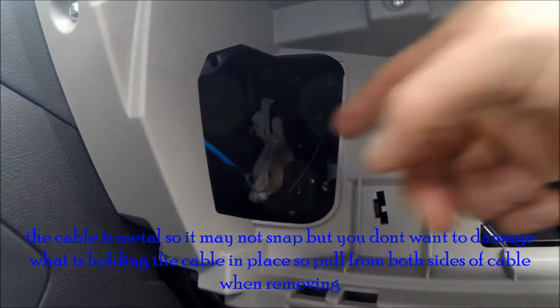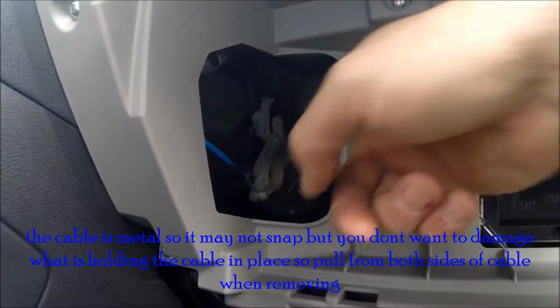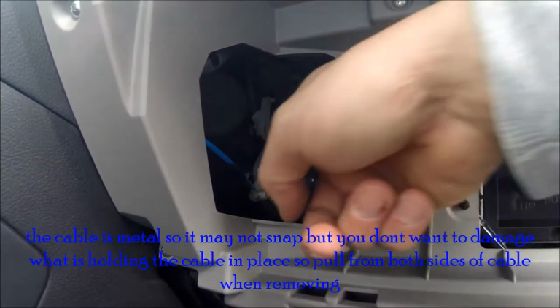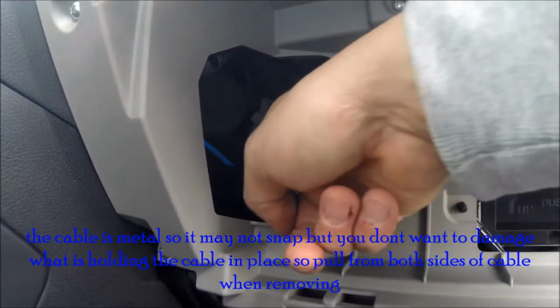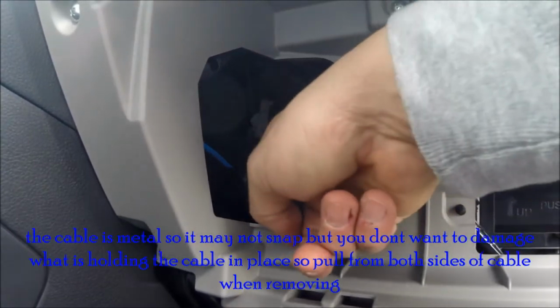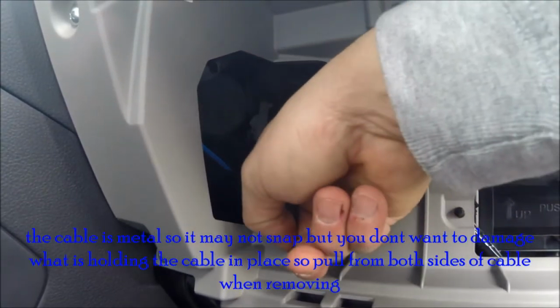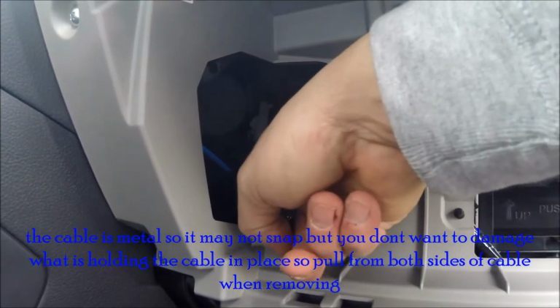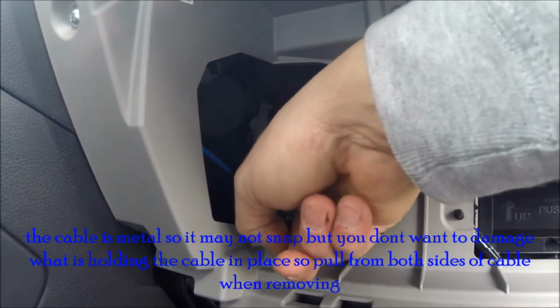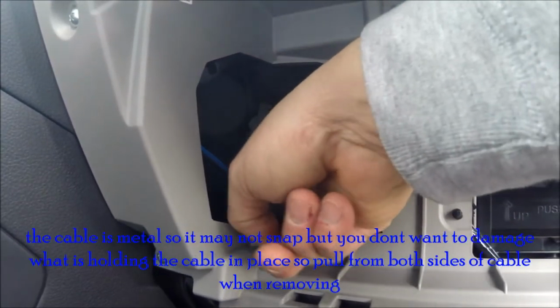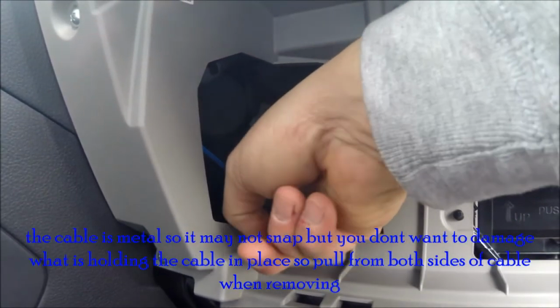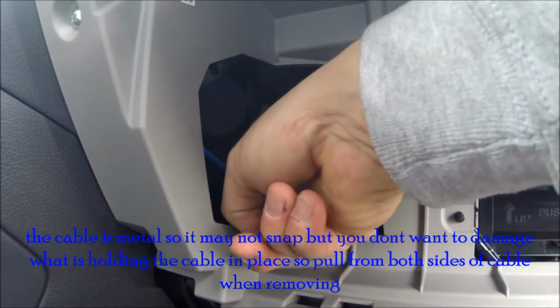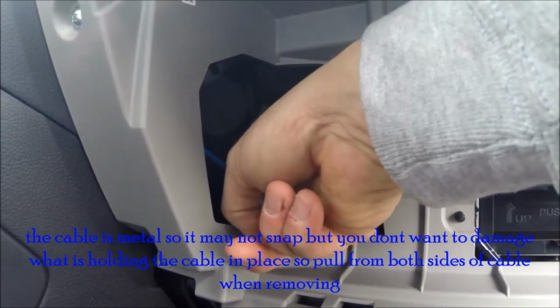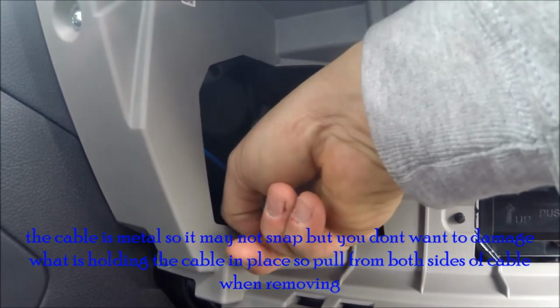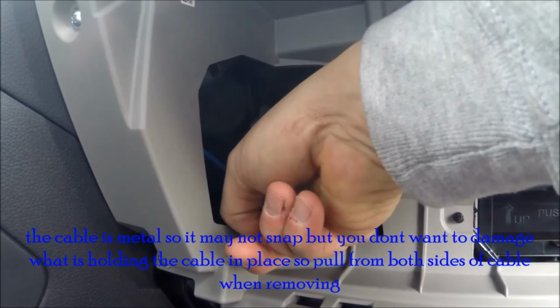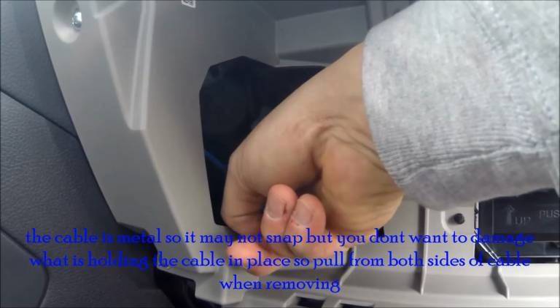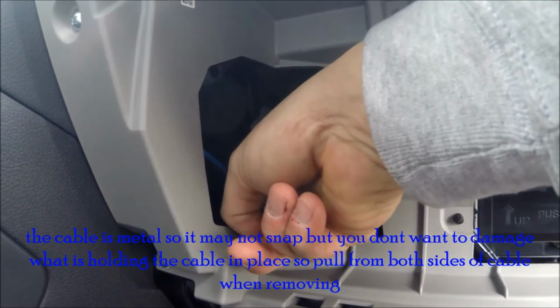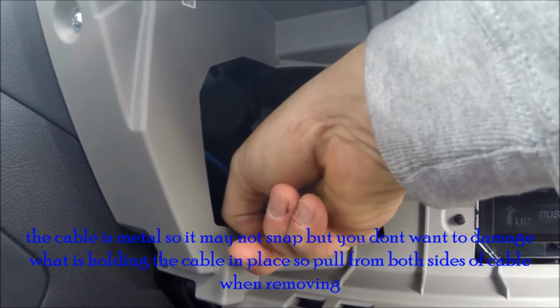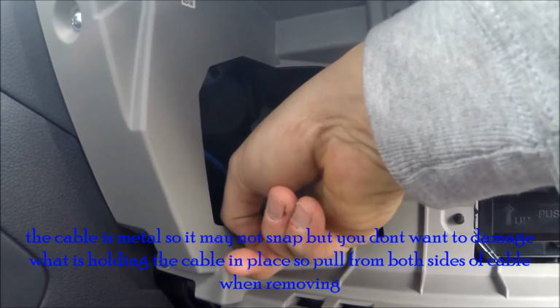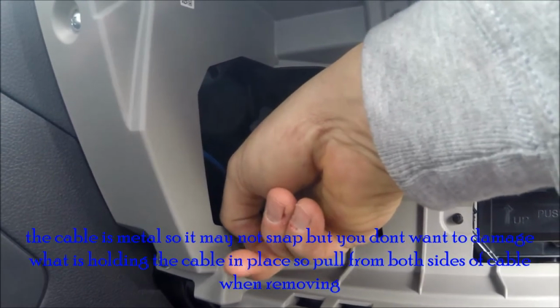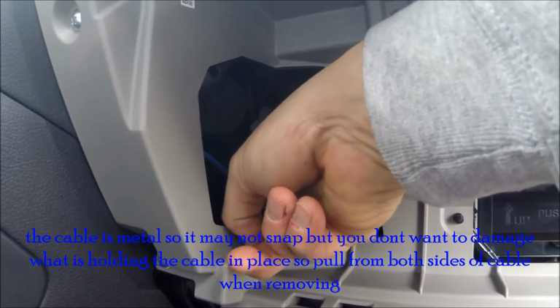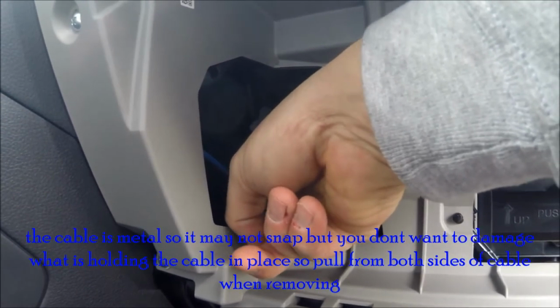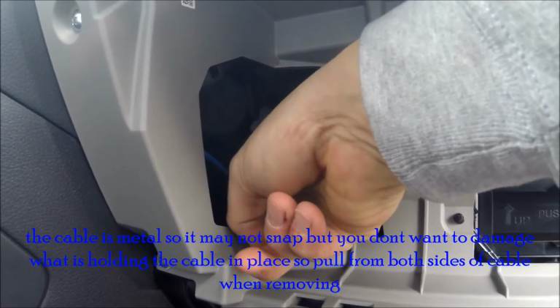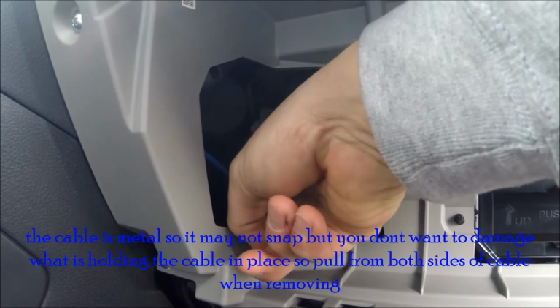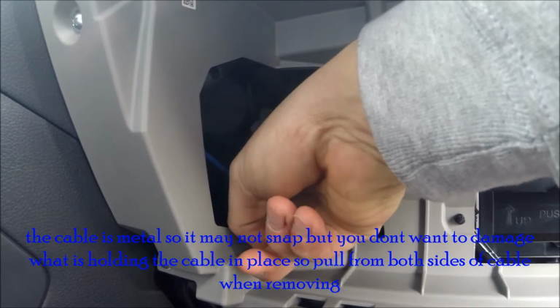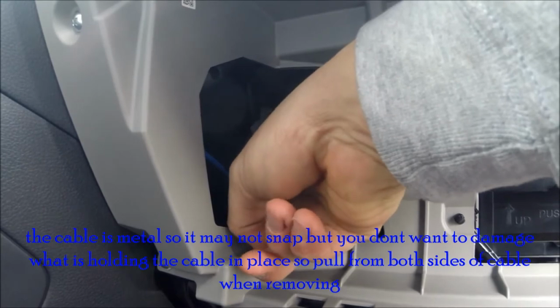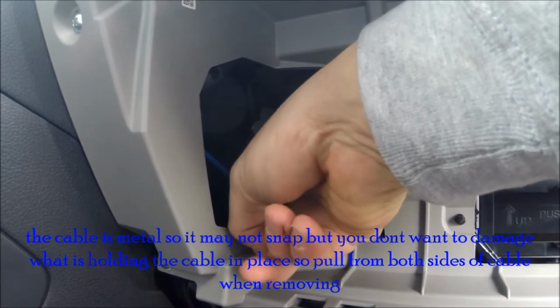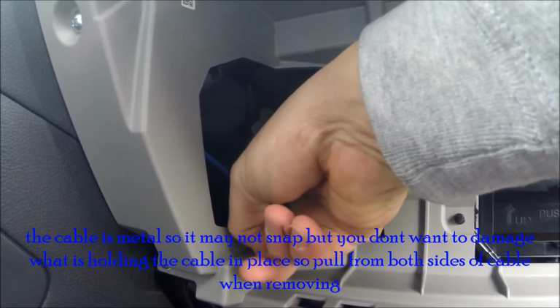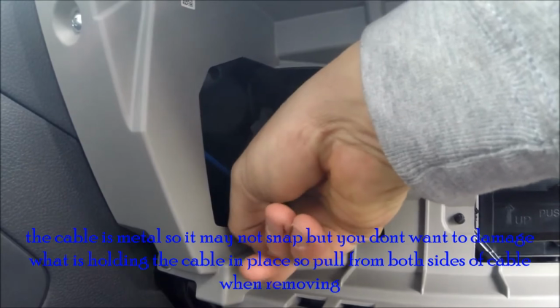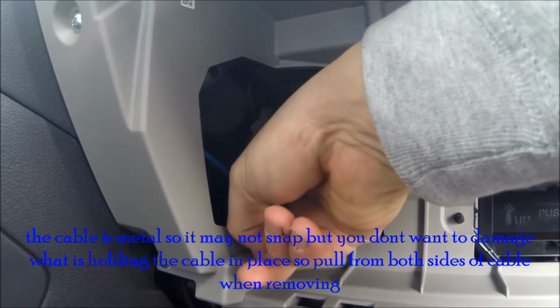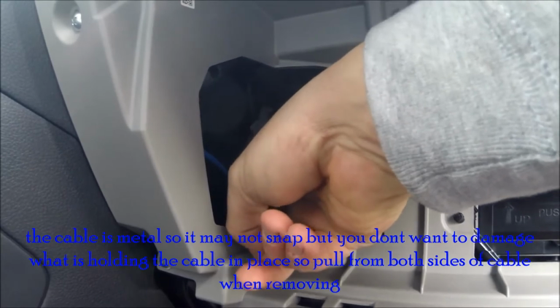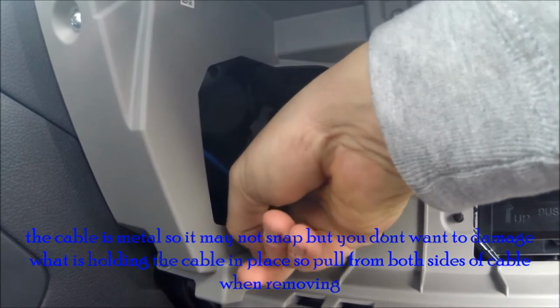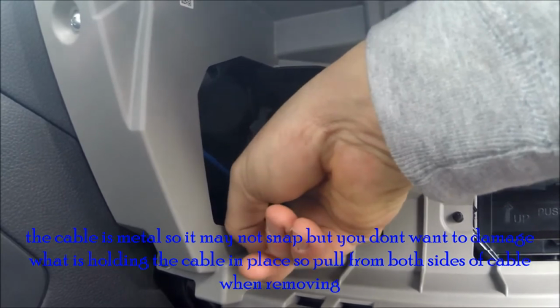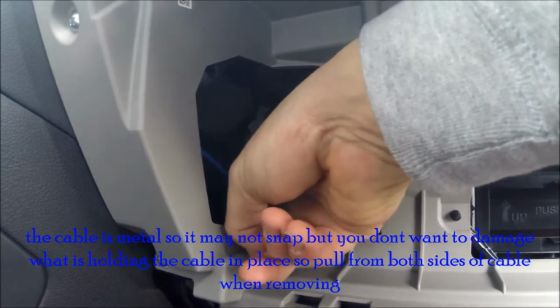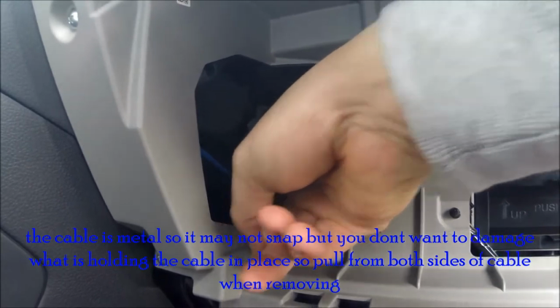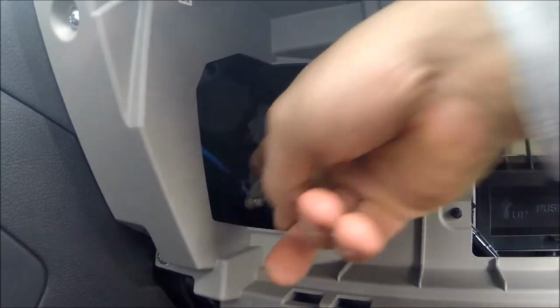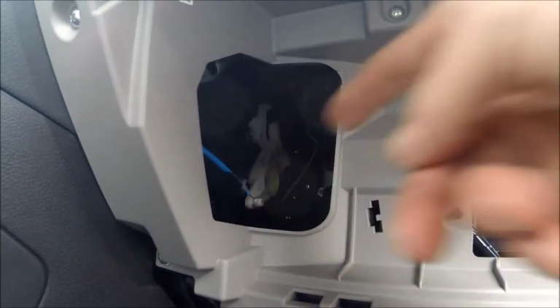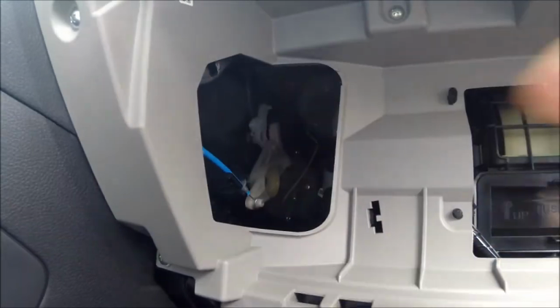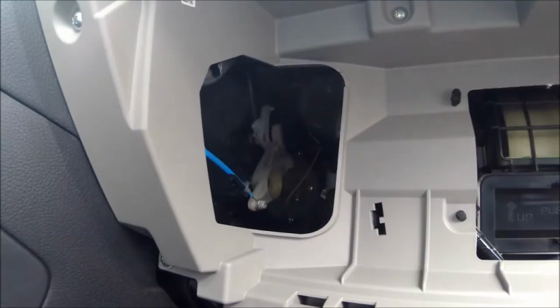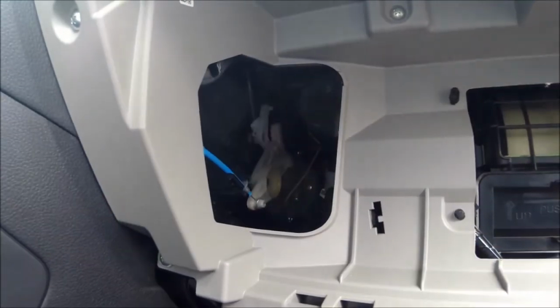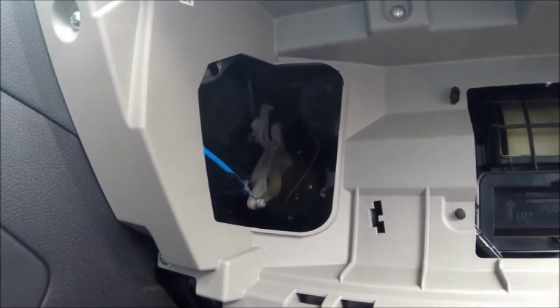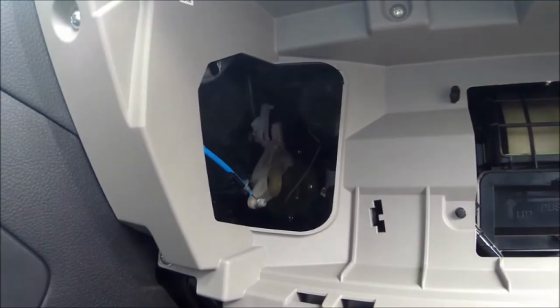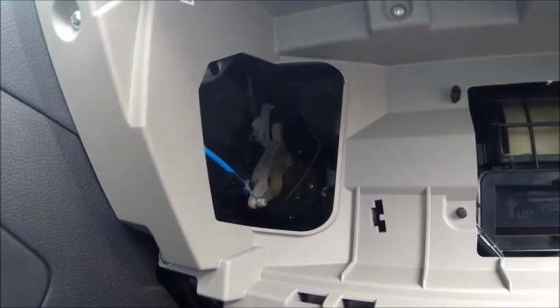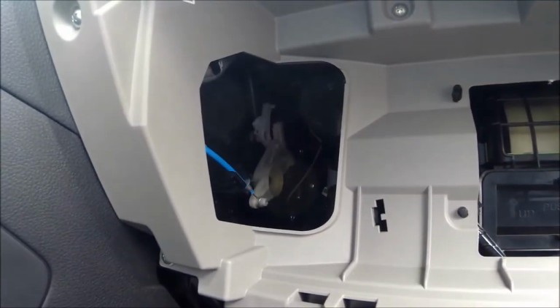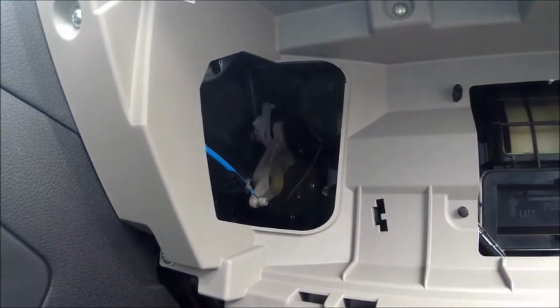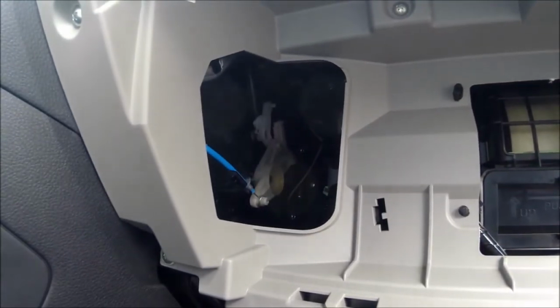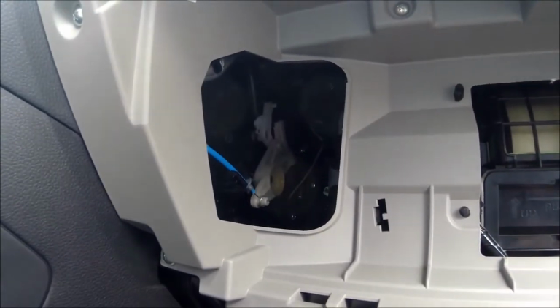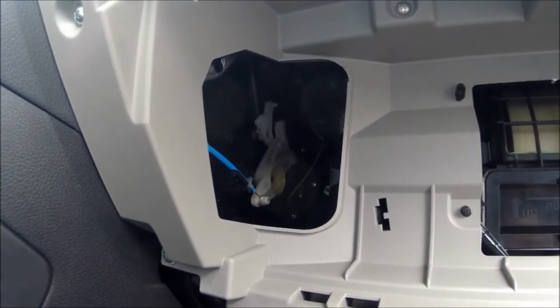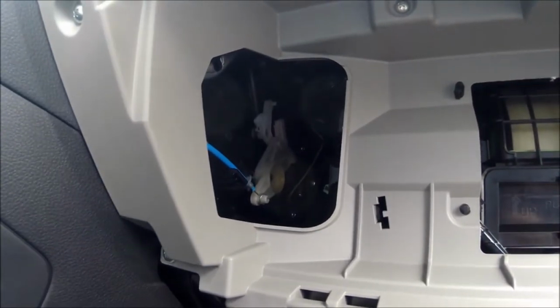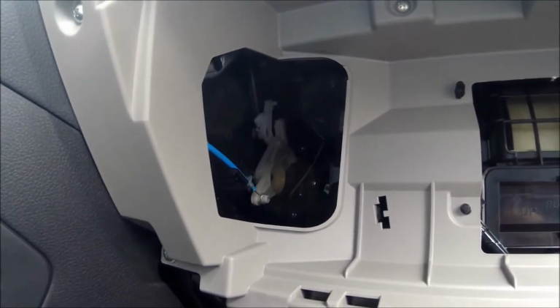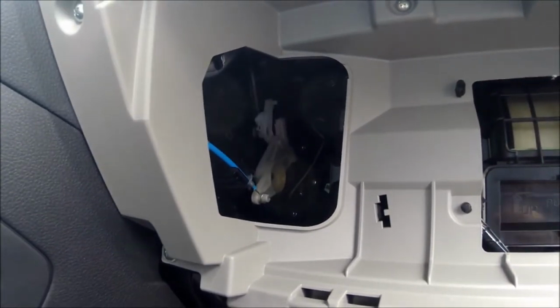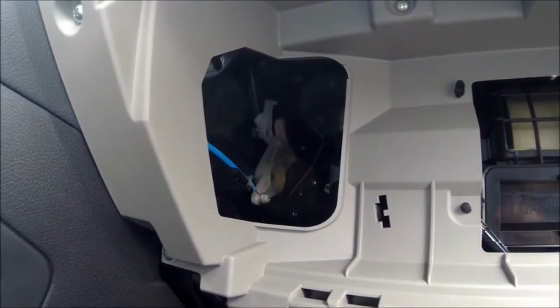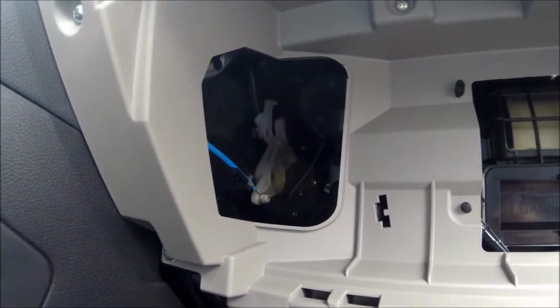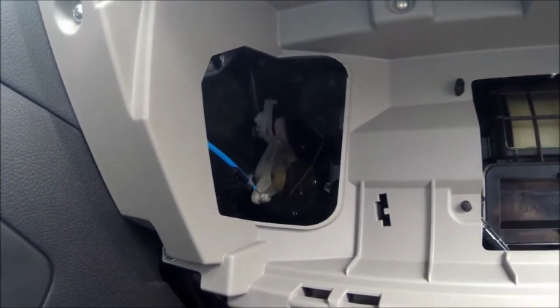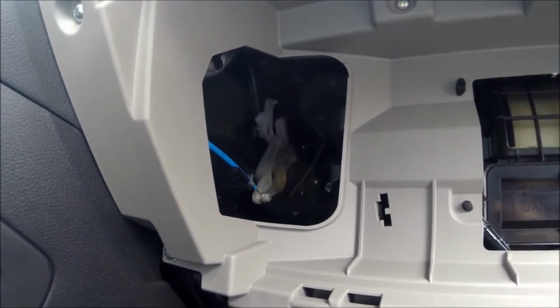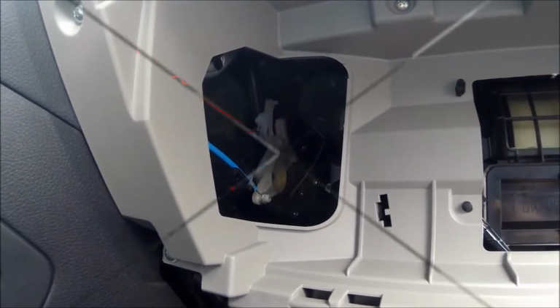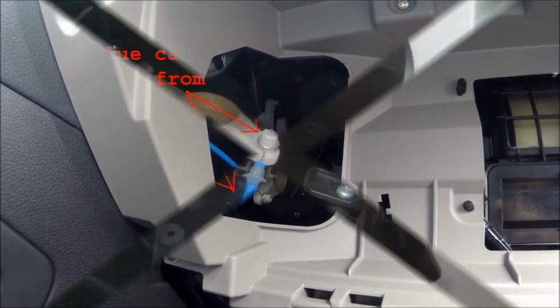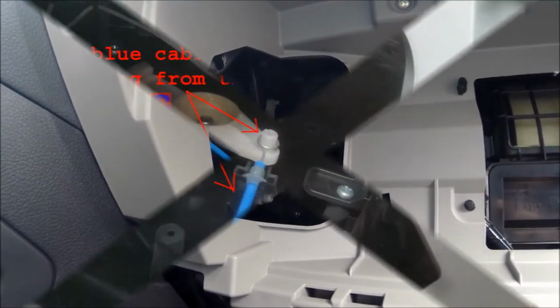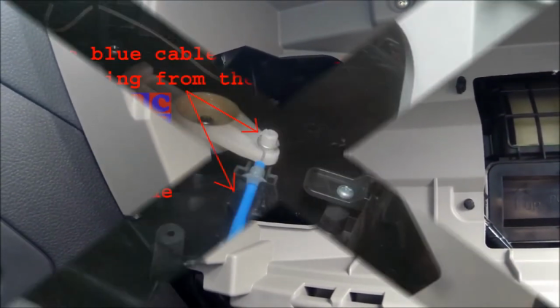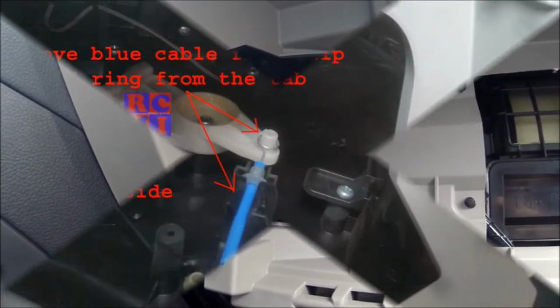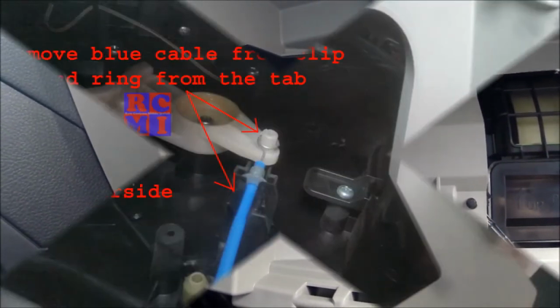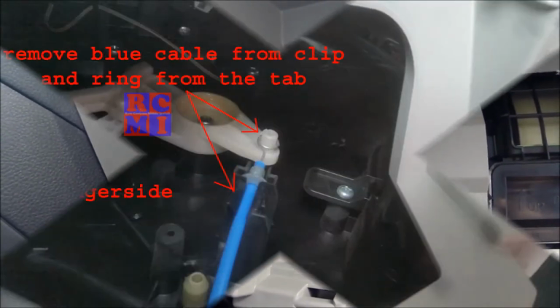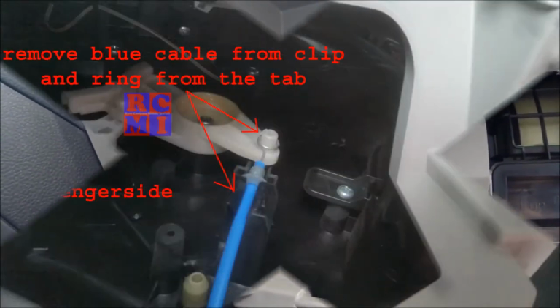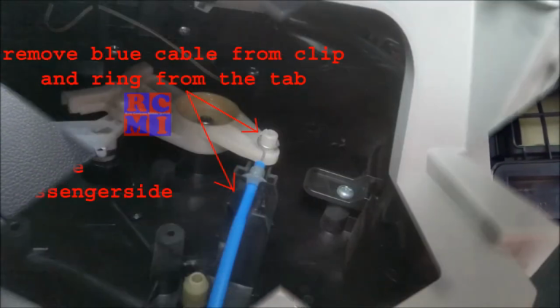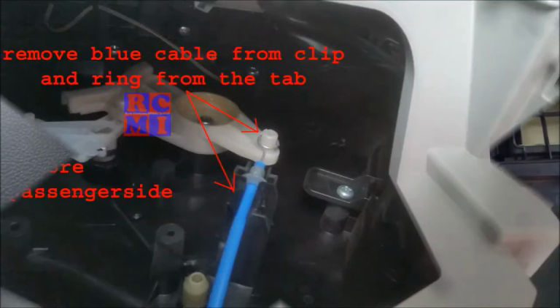On this one right here there's a little tab you push down, and then that piece slides off. There'll be a still photo so you can see what I'm talking about.